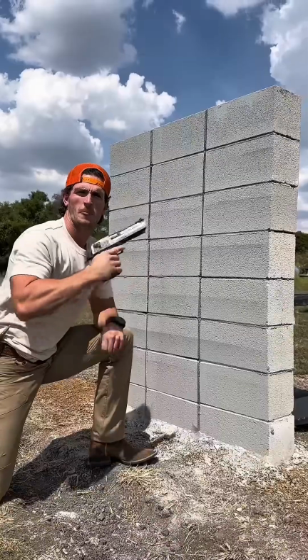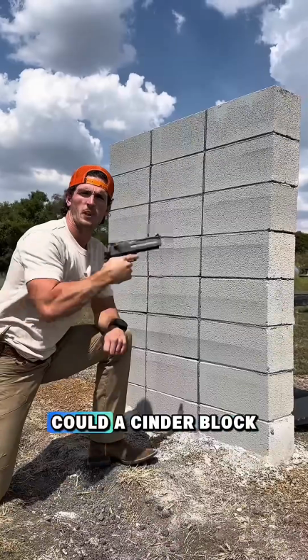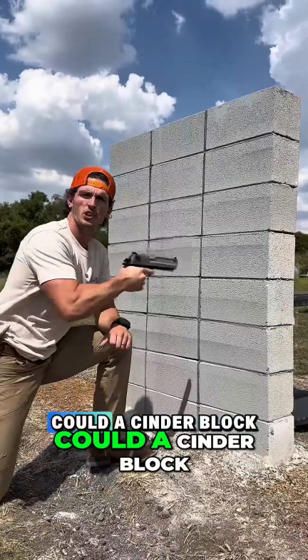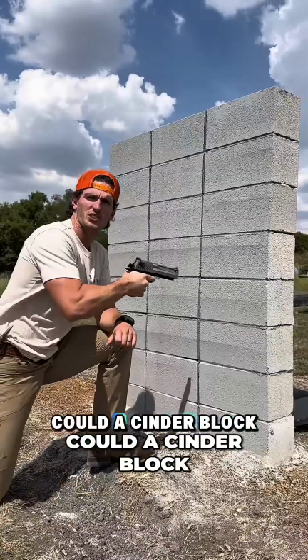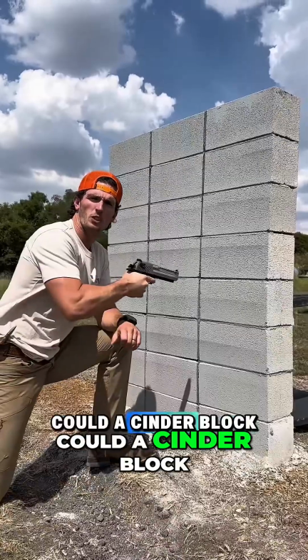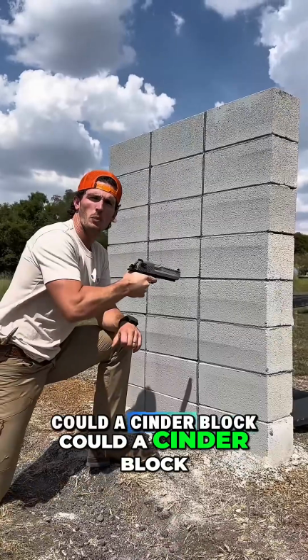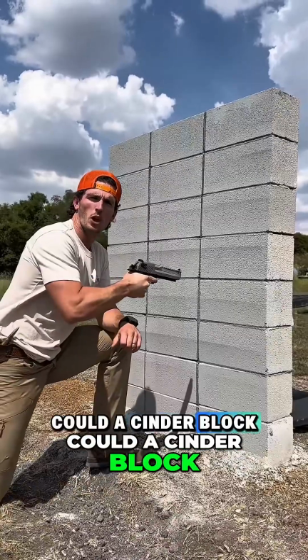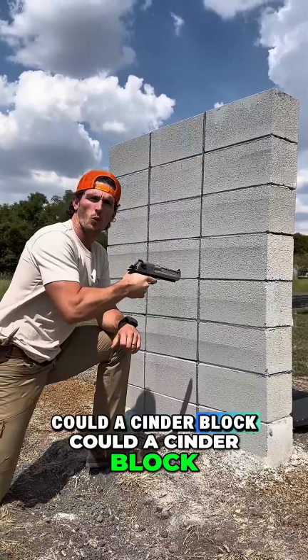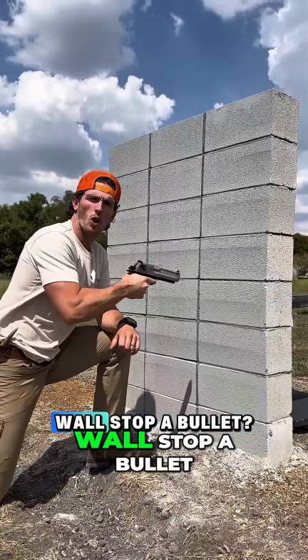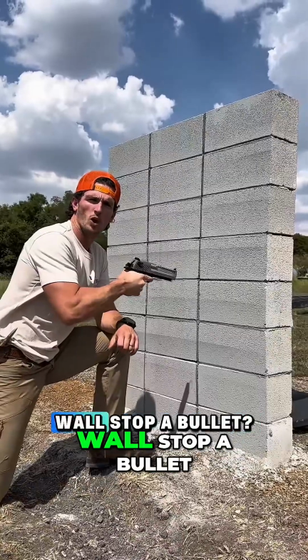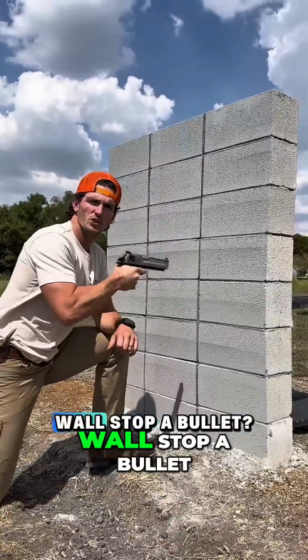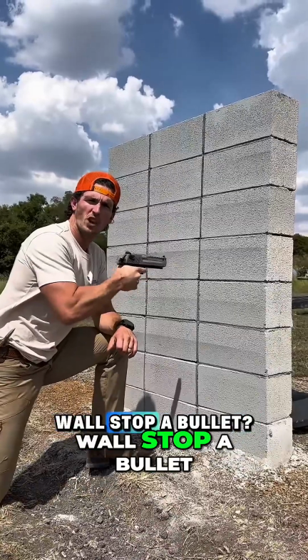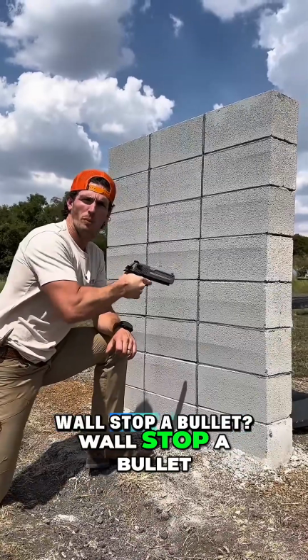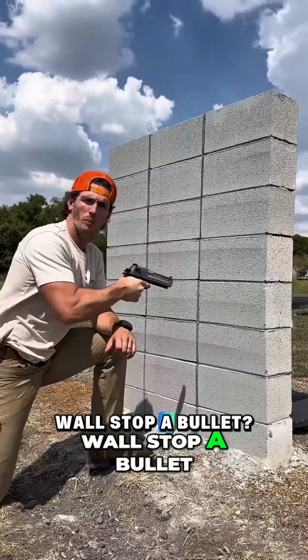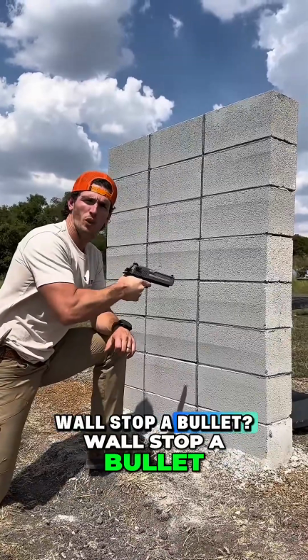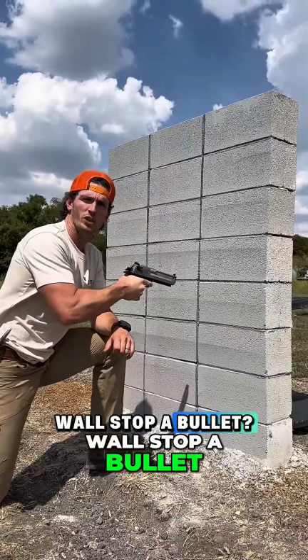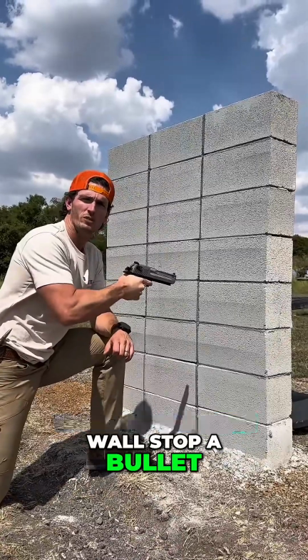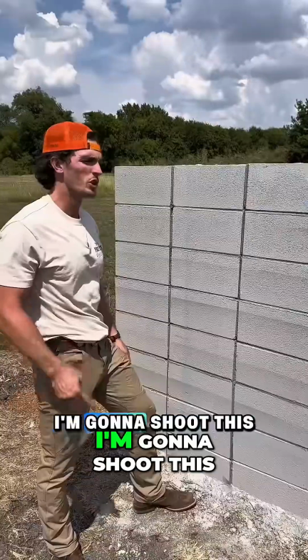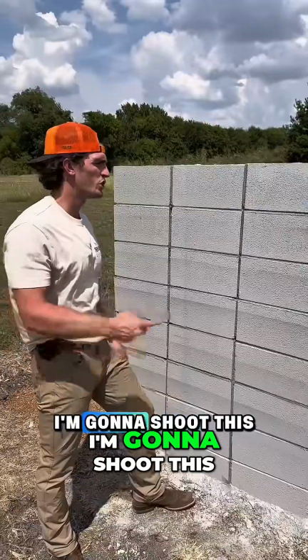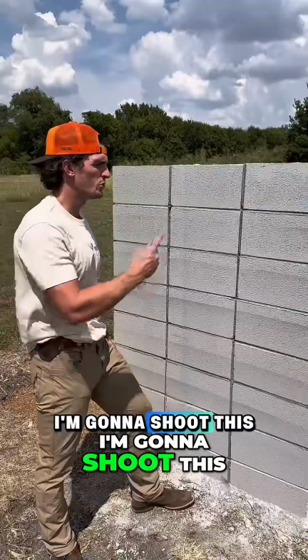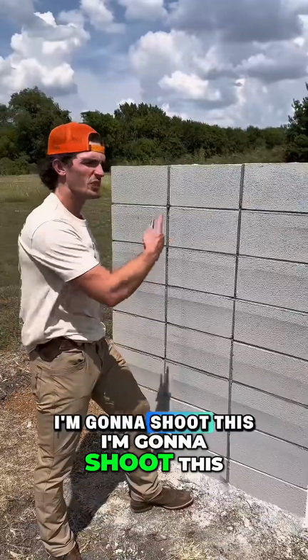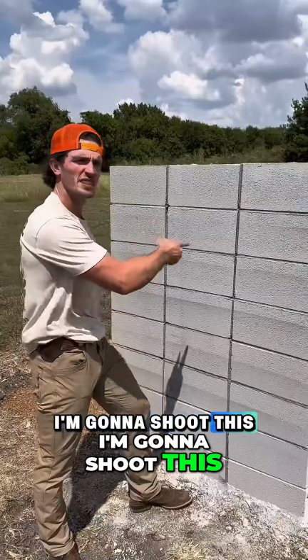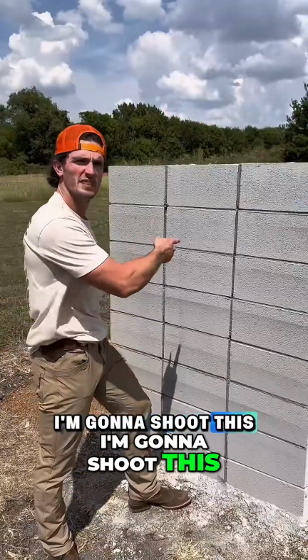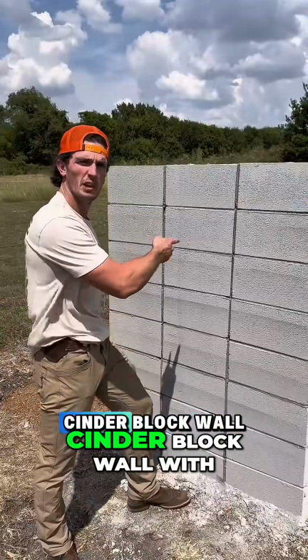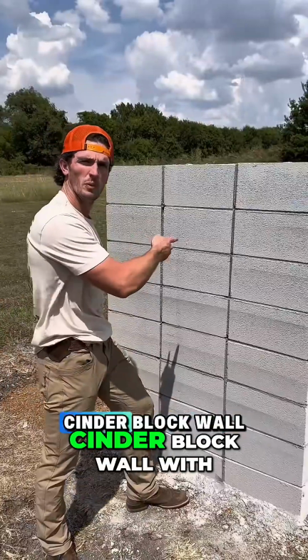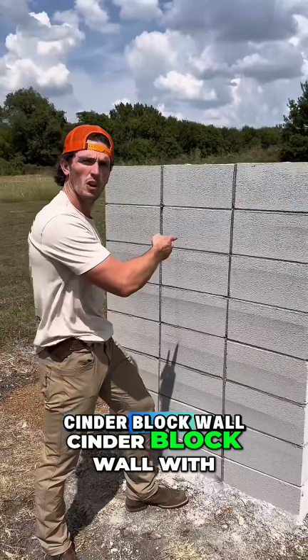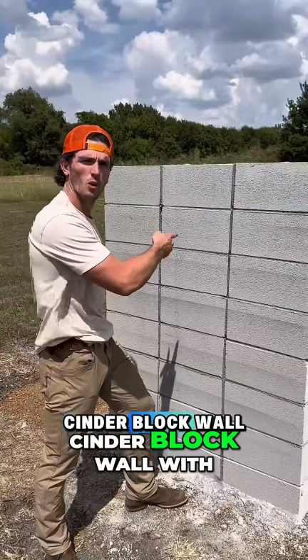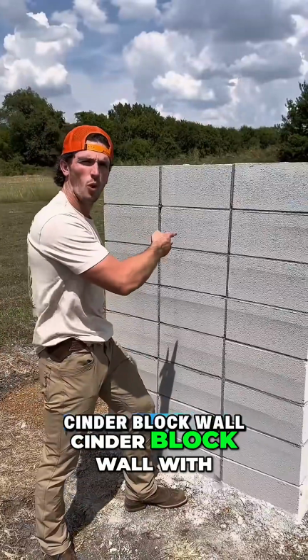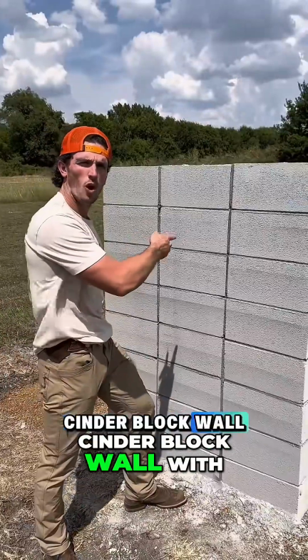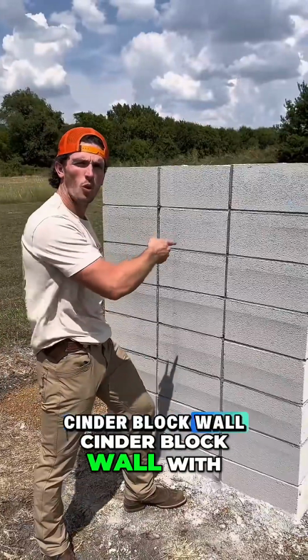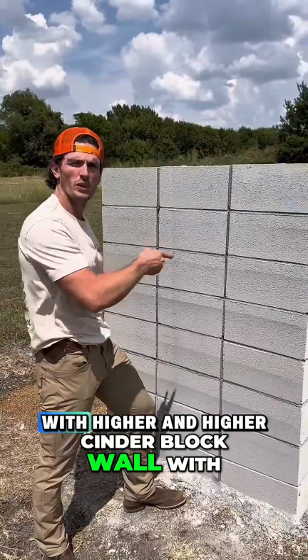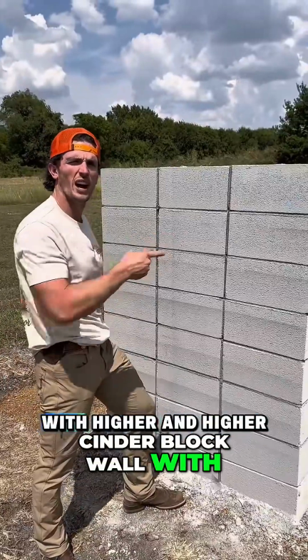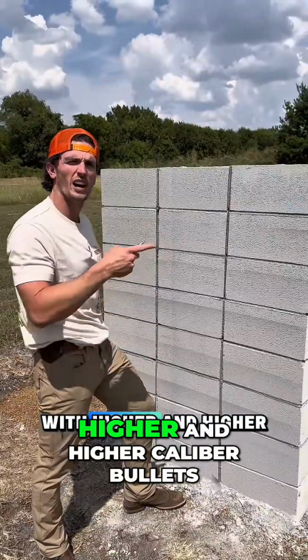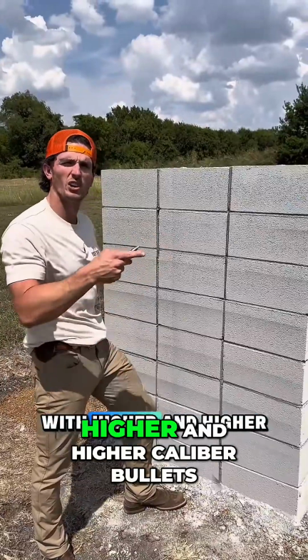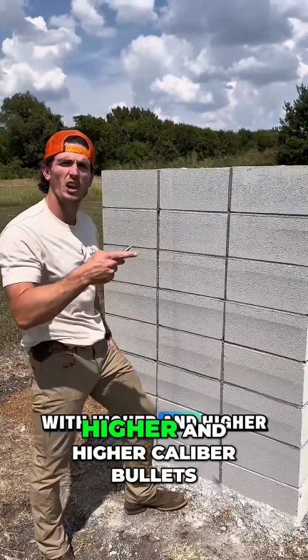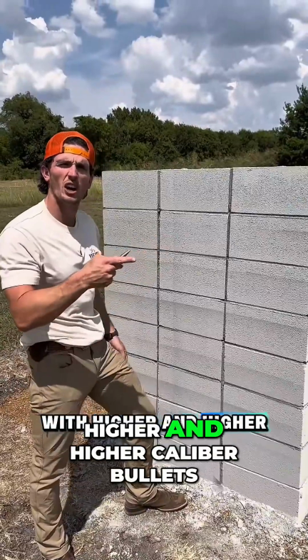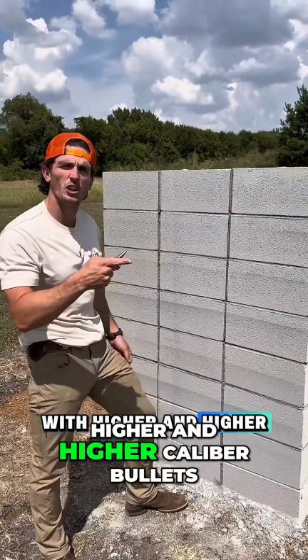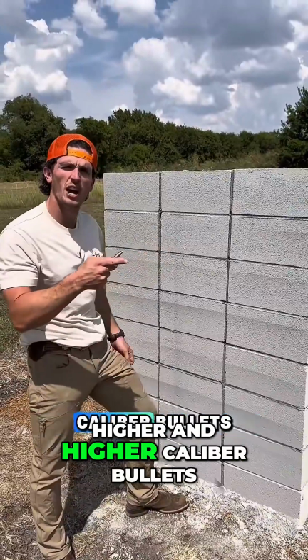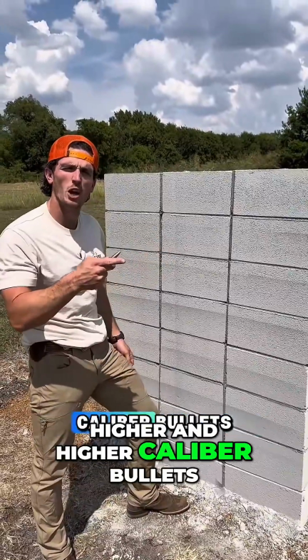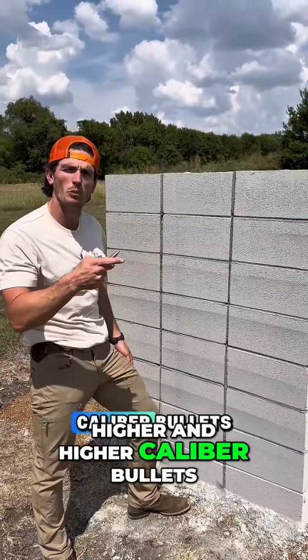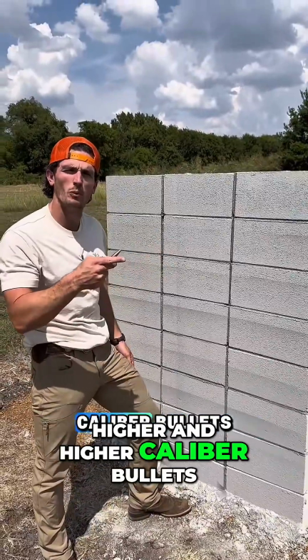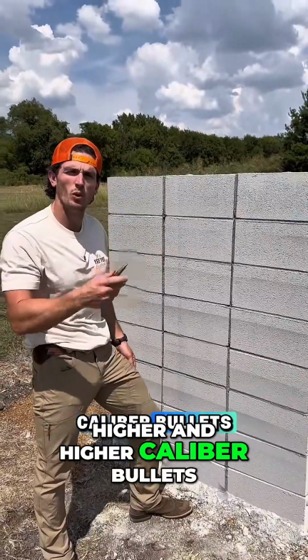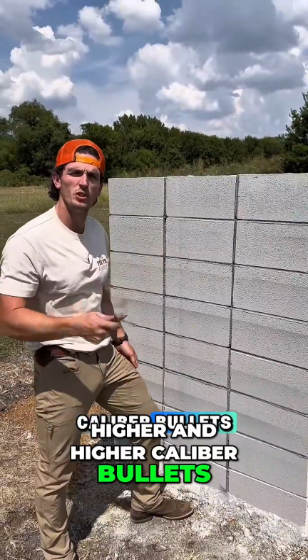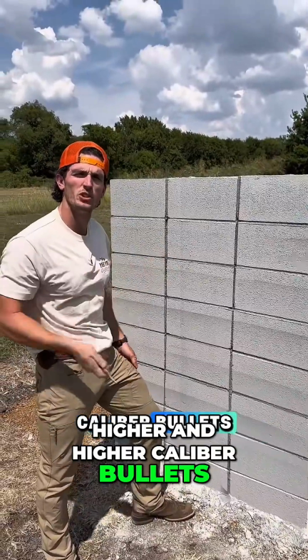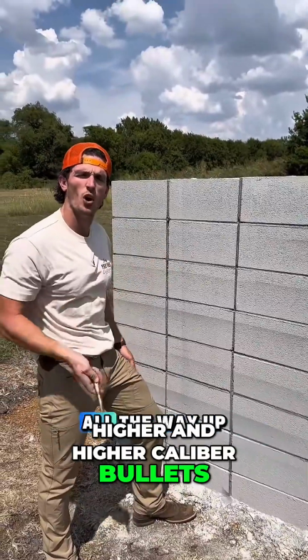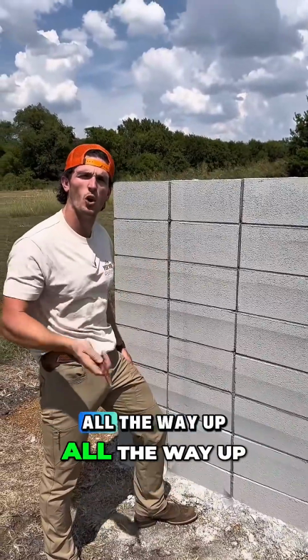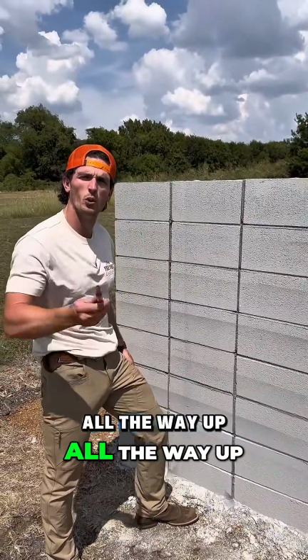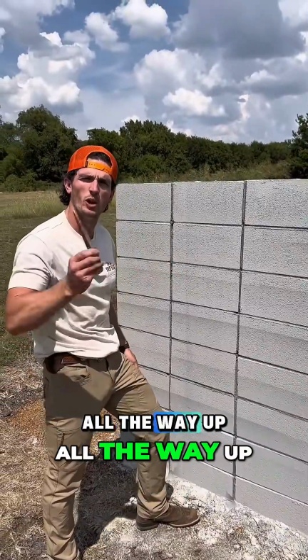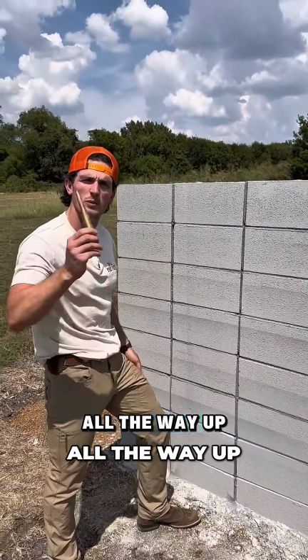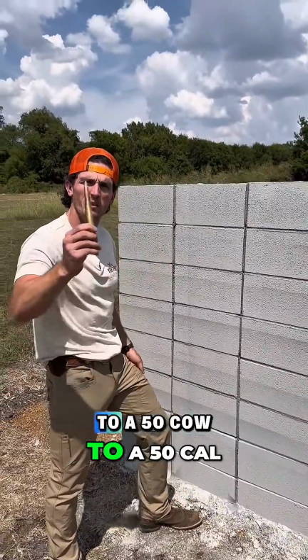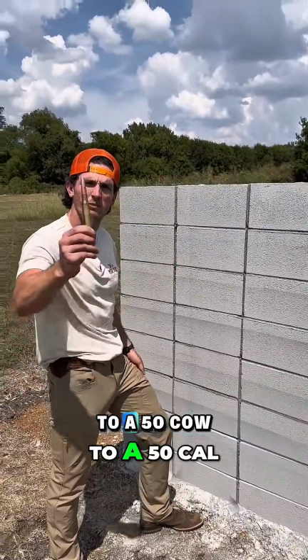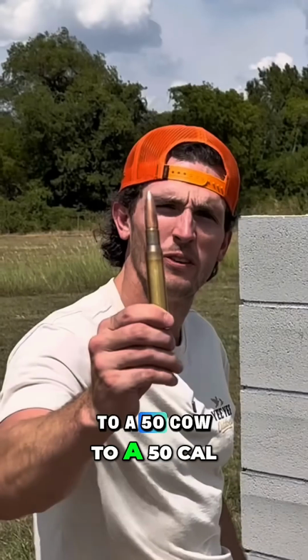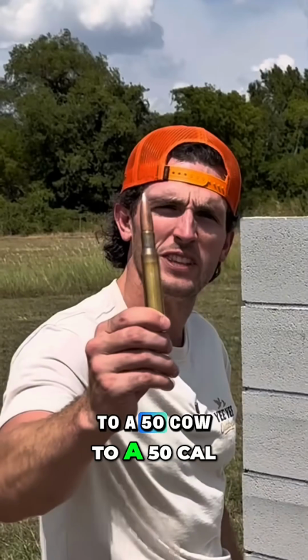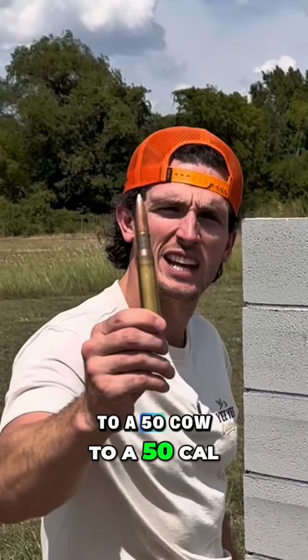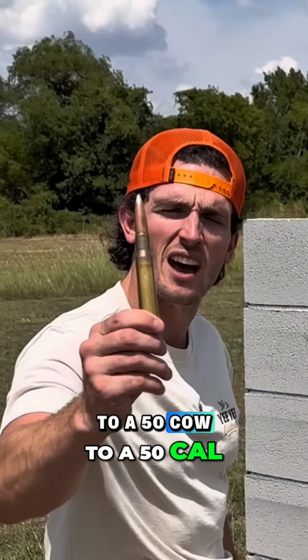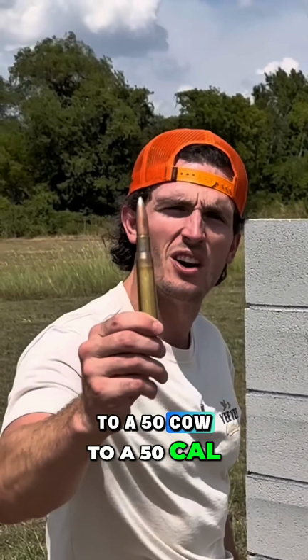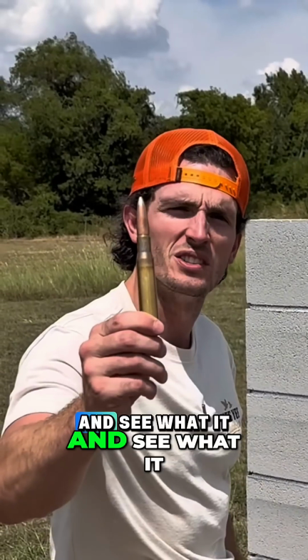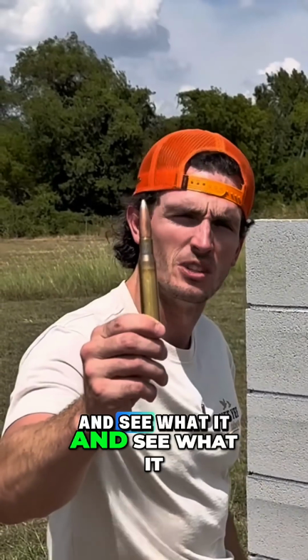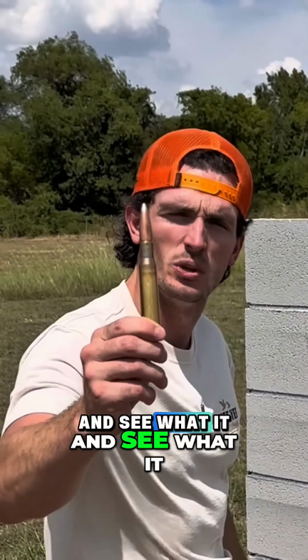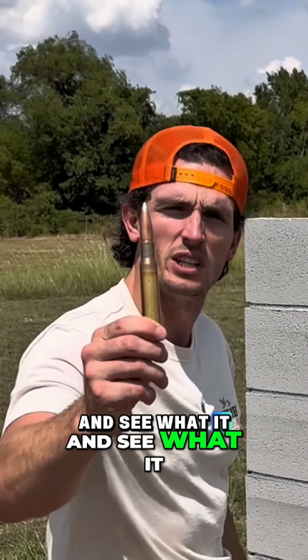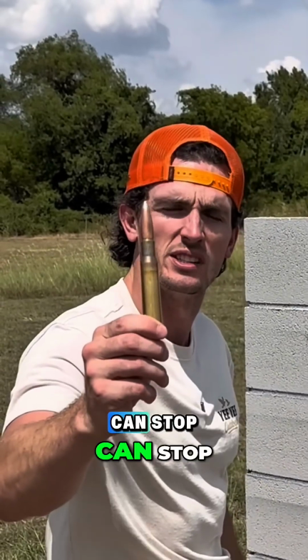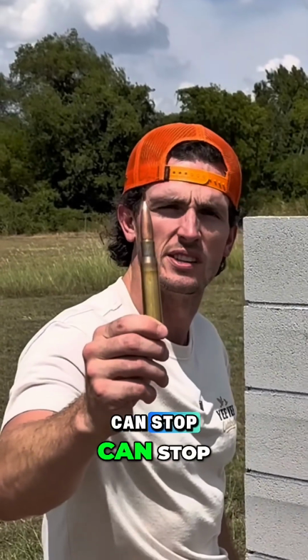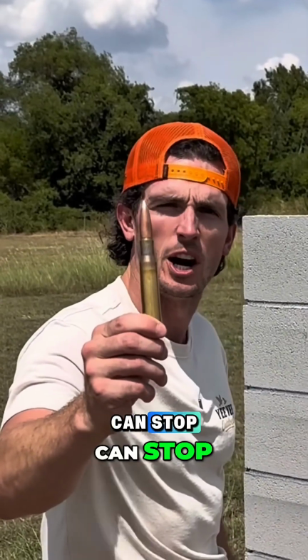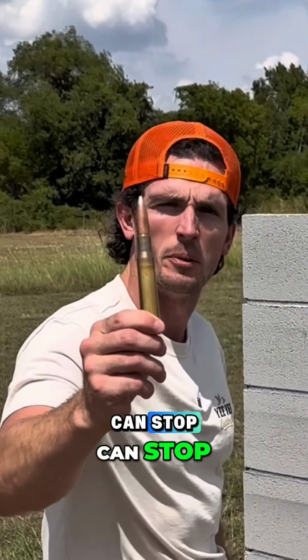Could a cinder block wall stop a bullet? I'm going to shoot this cinder block wall with higher and higher caliber bullets, all the way up to a 50 cal, and see what it can stop.